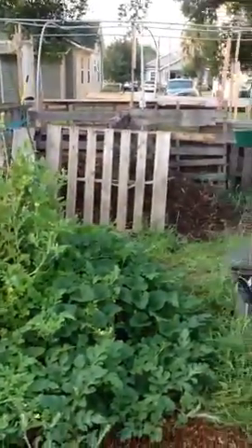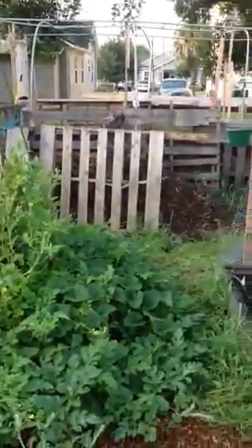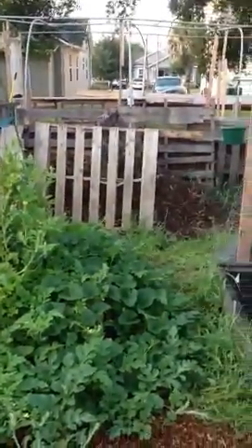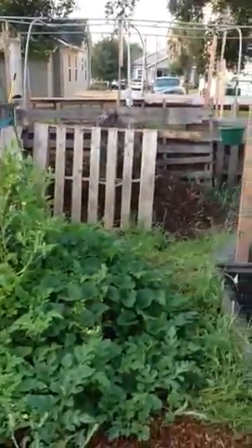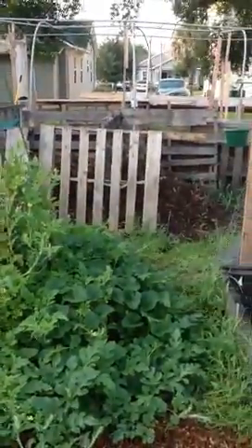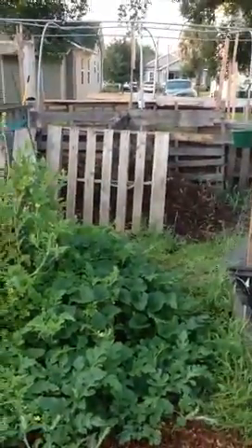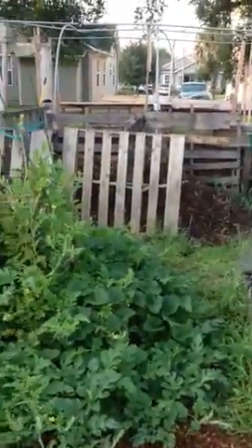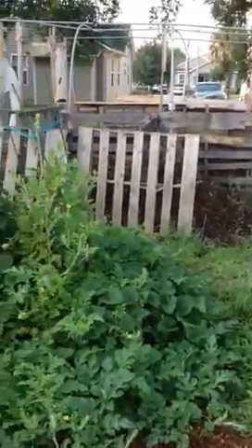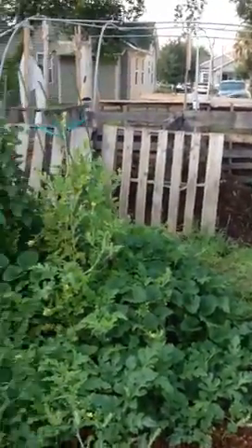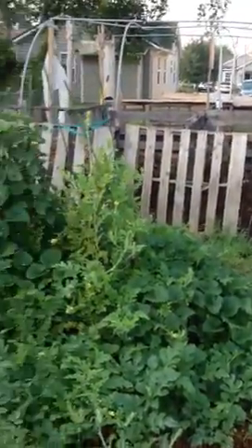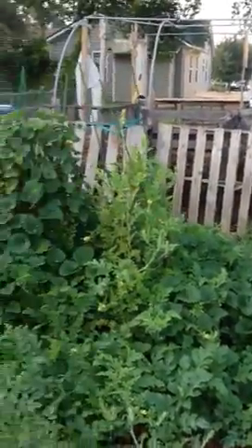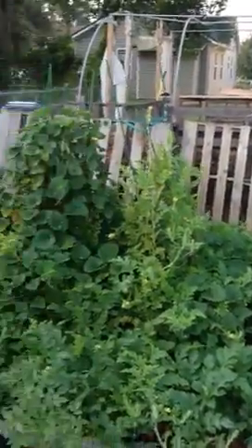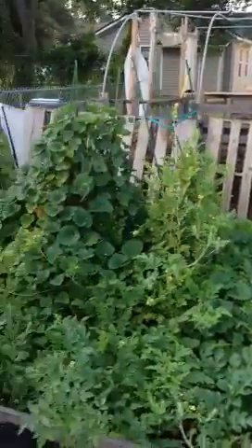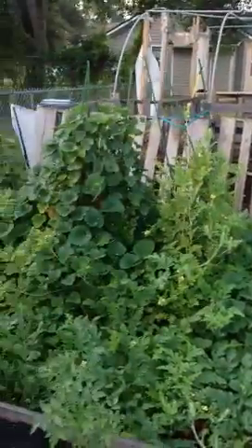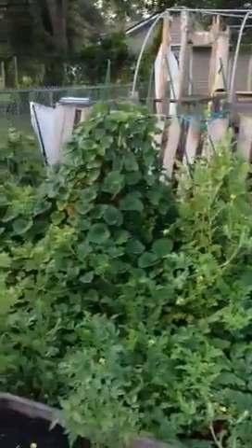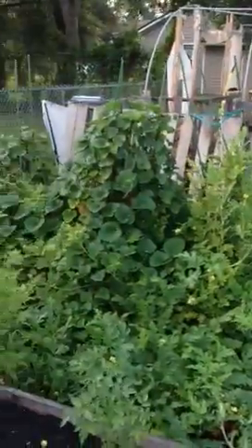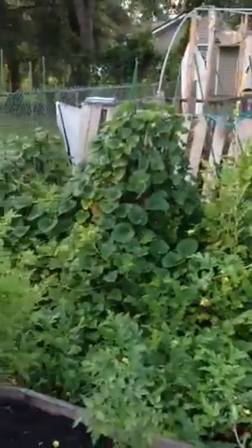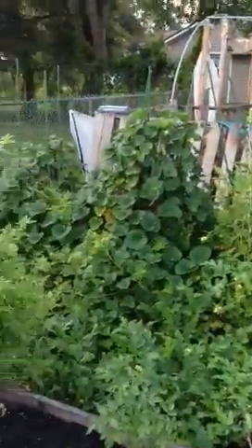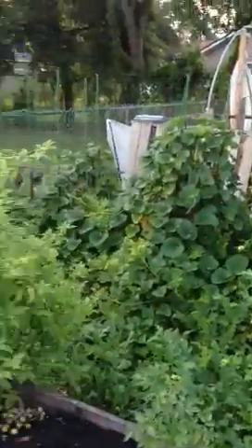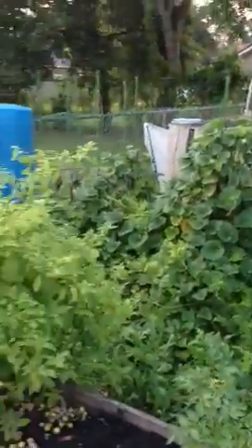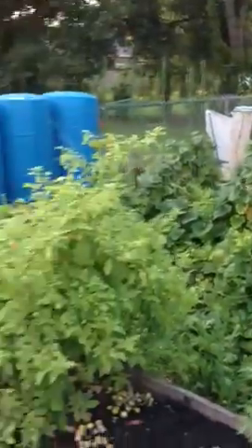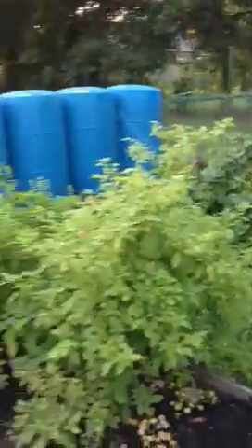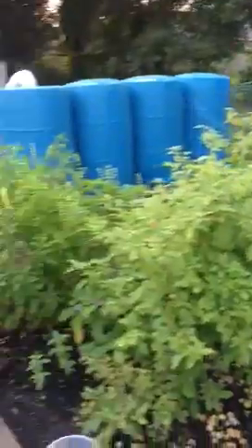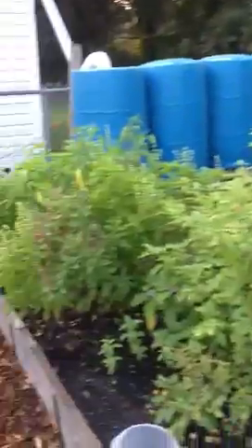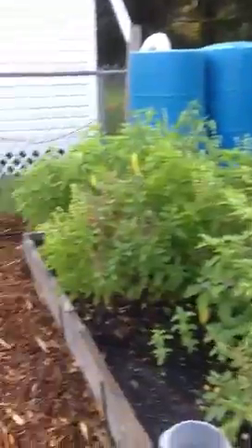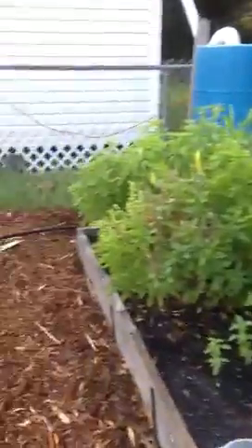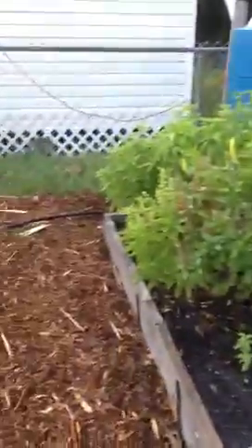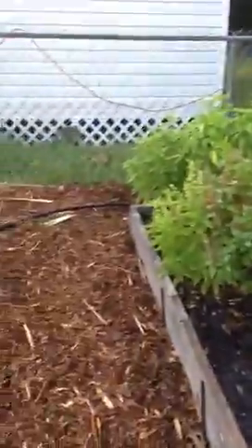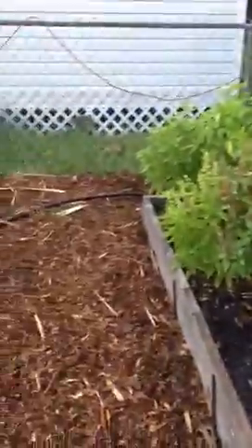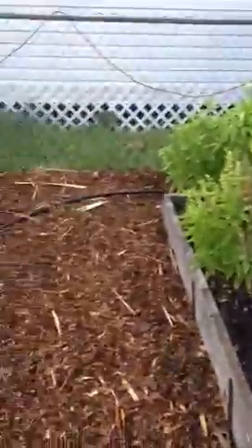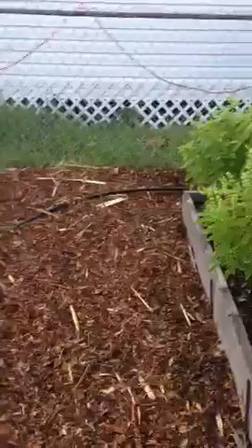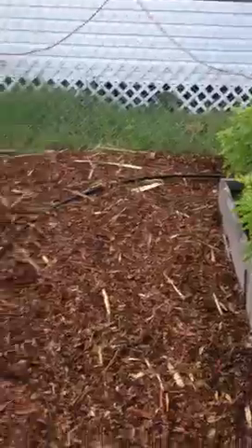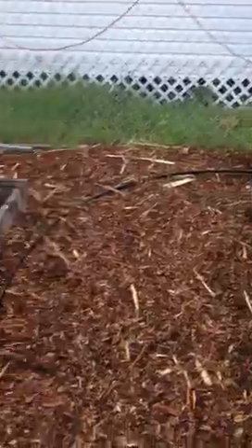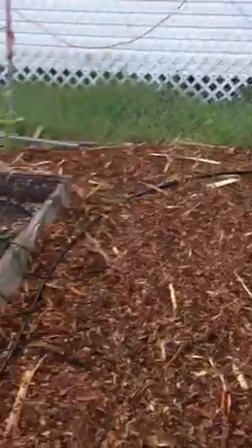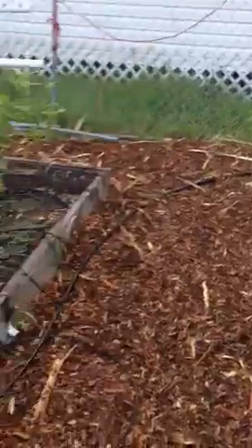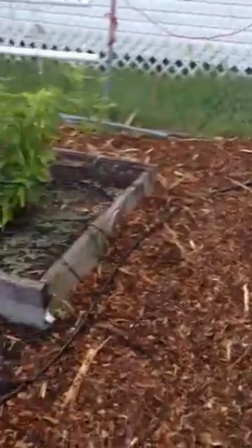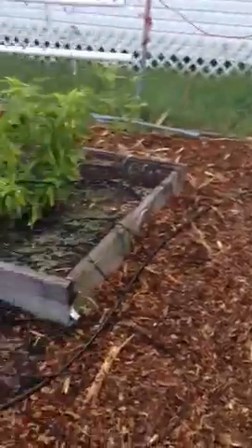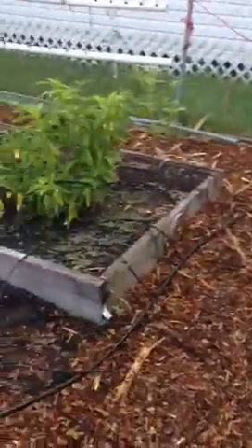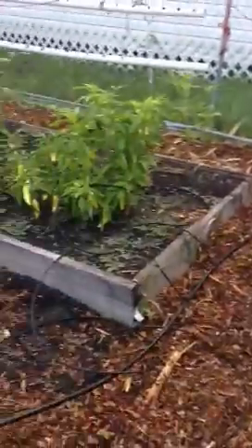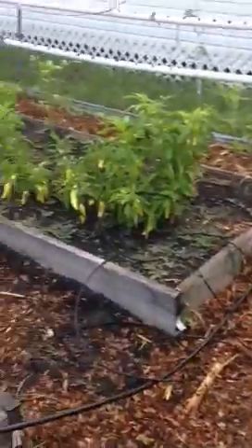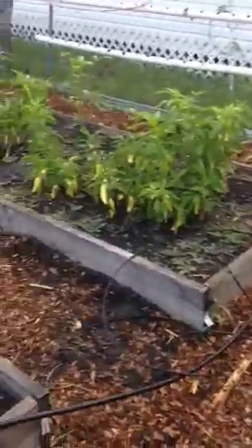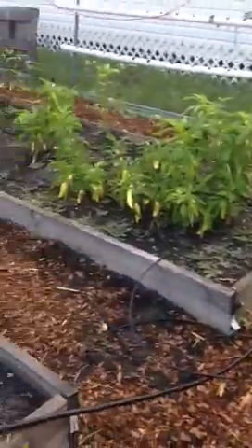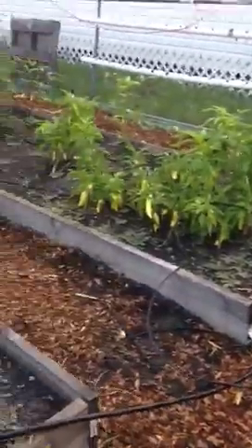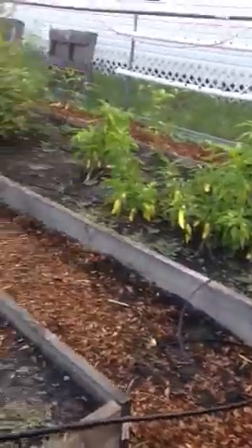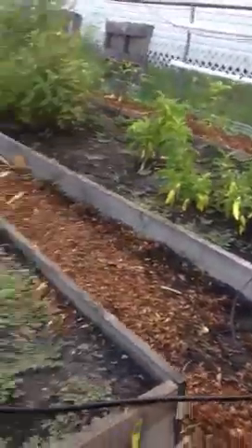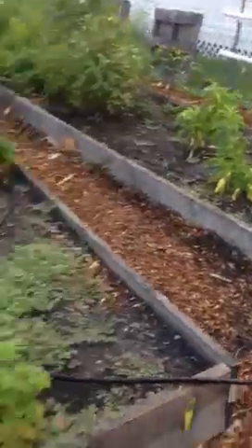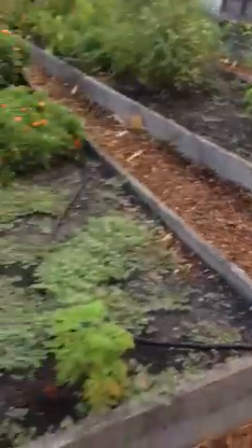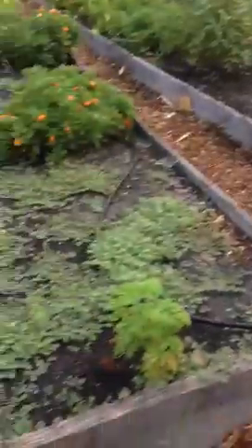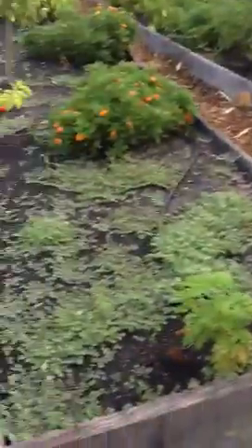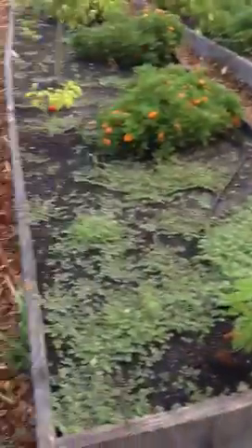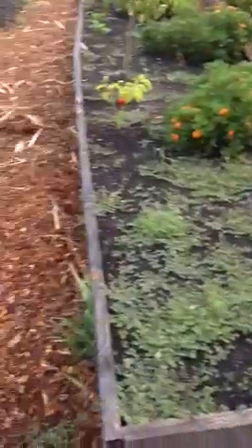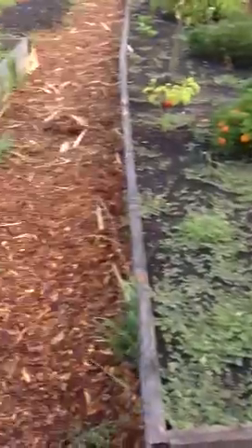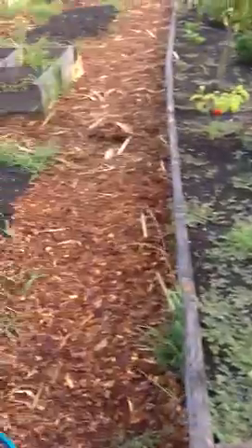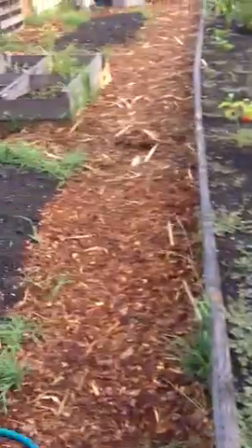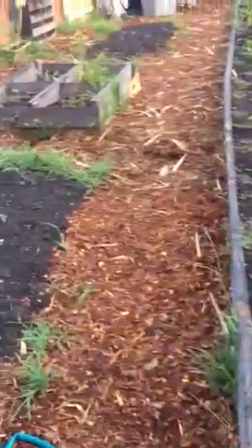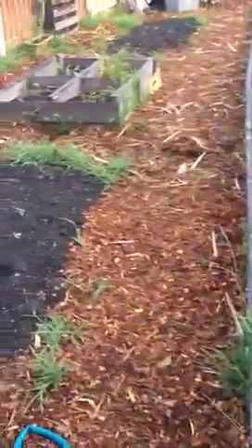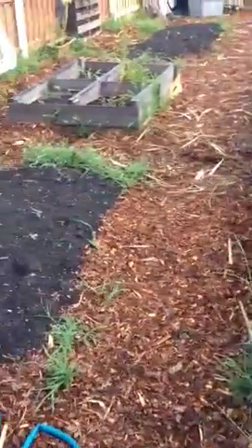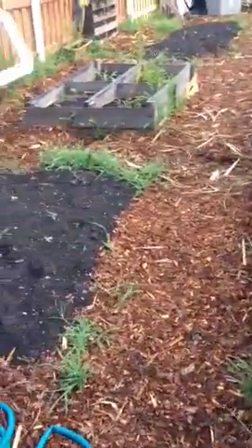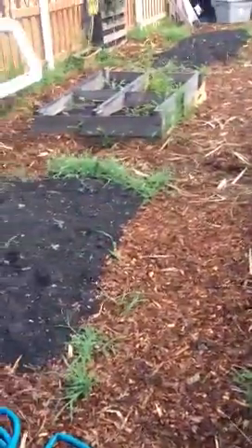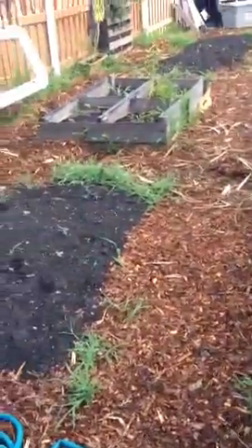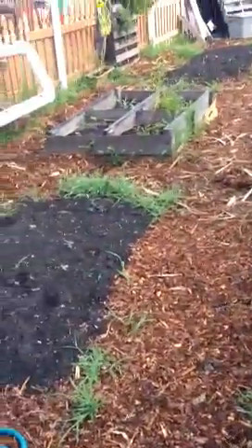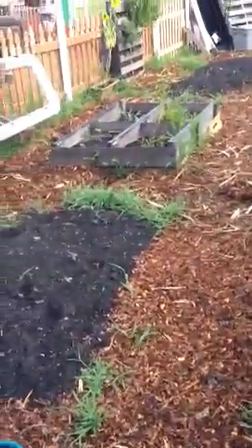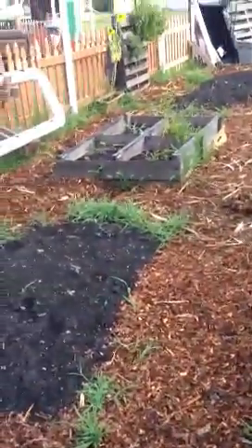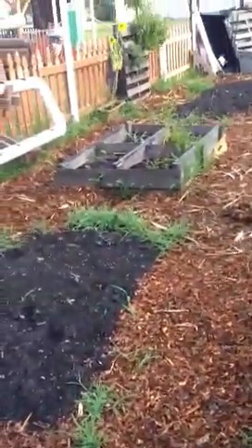There's a compost bin. We just laid a bunch of mulch down, which is delivered for free, thanks to Sundiata.